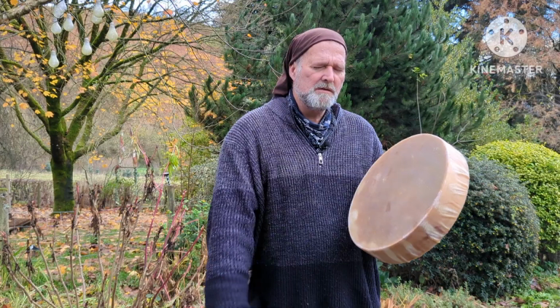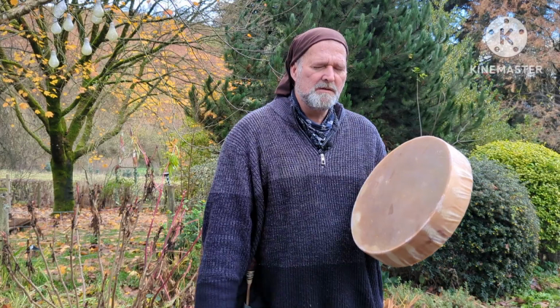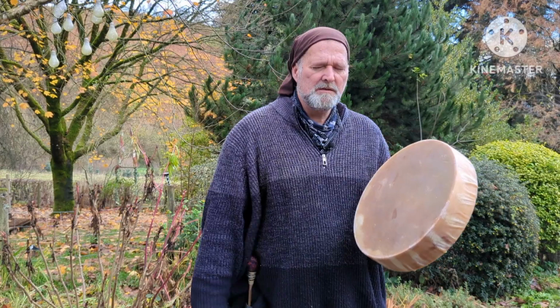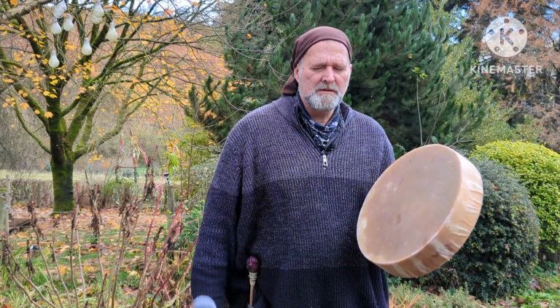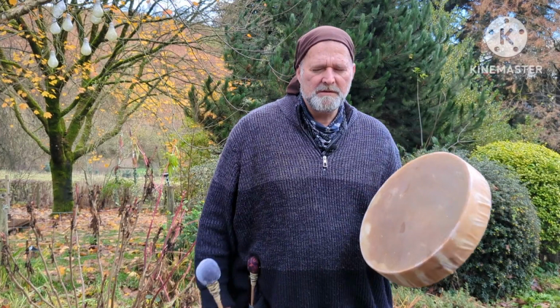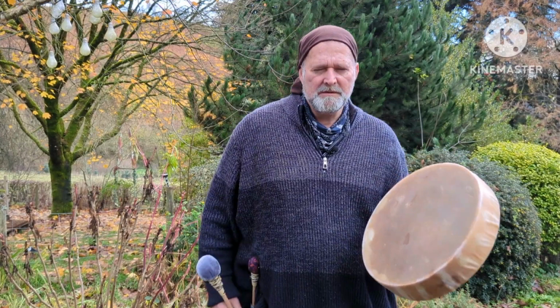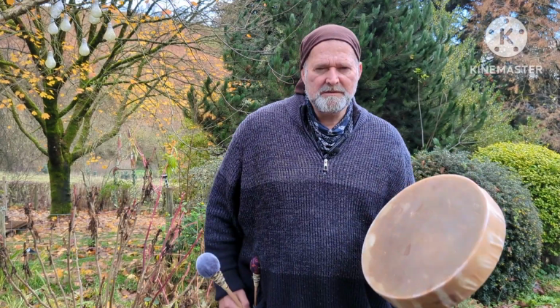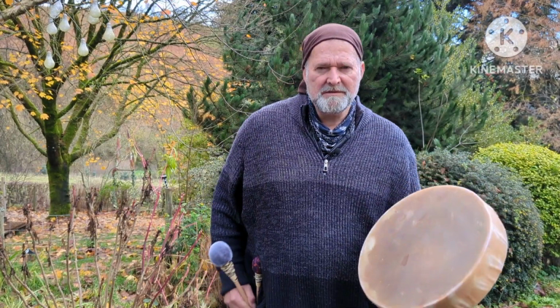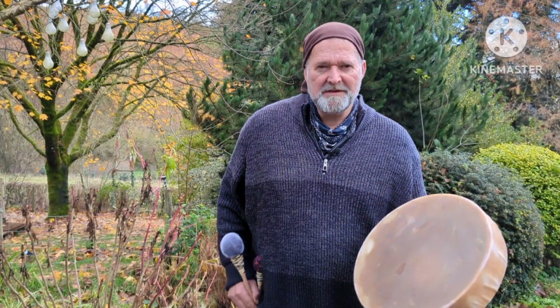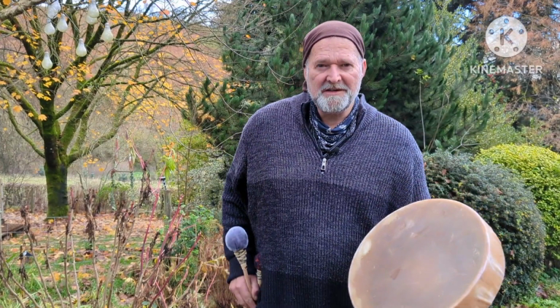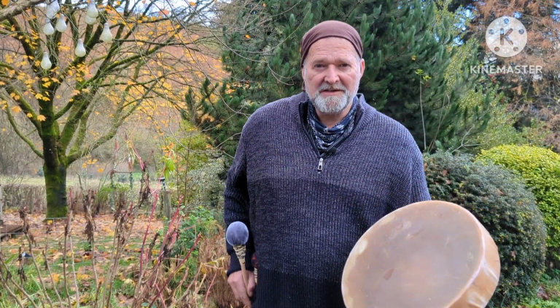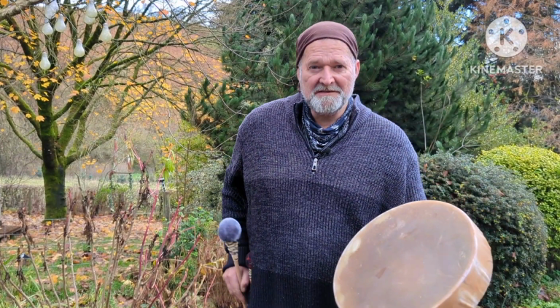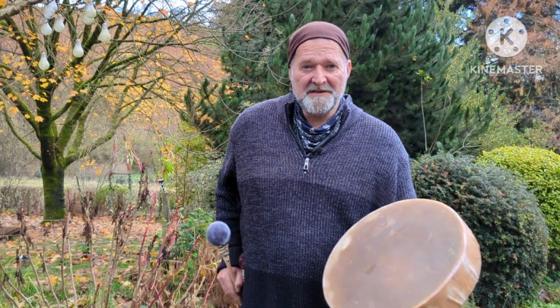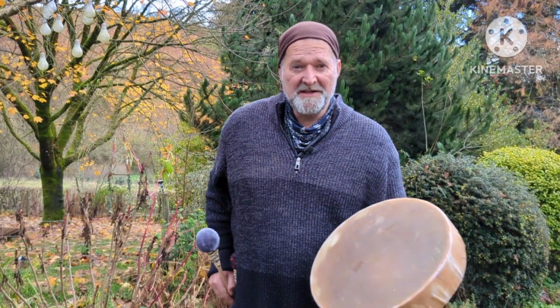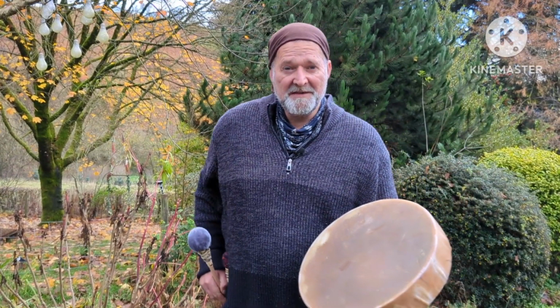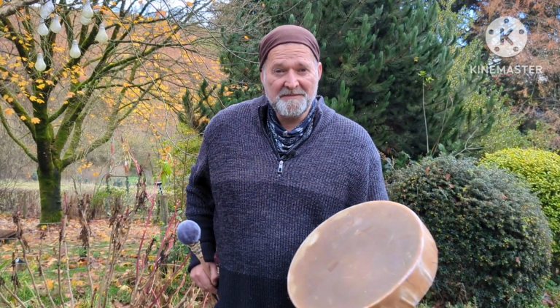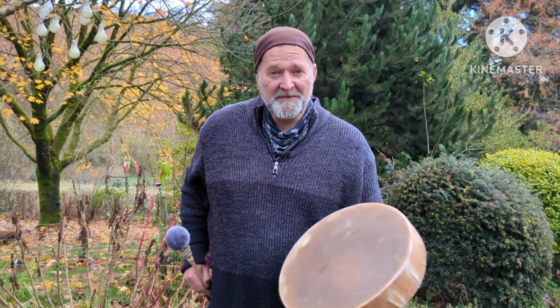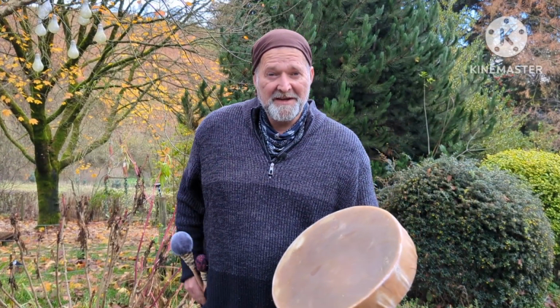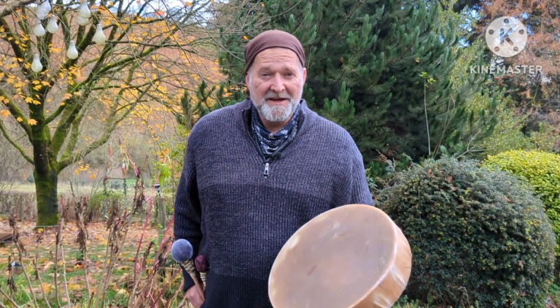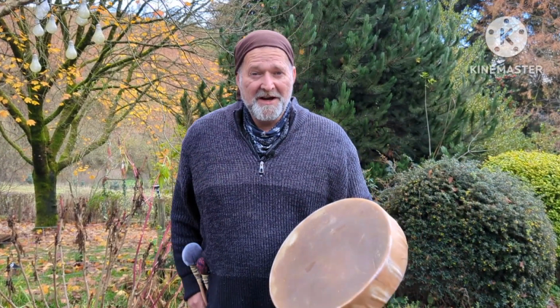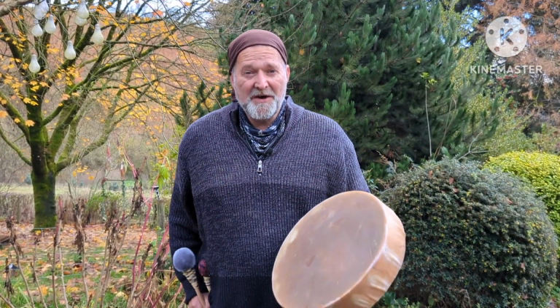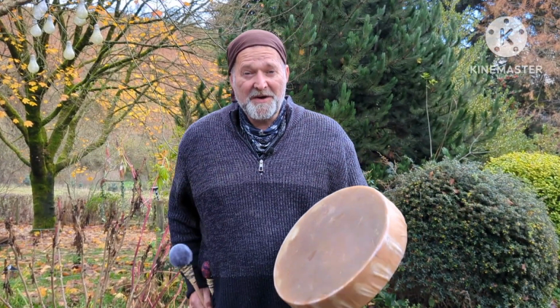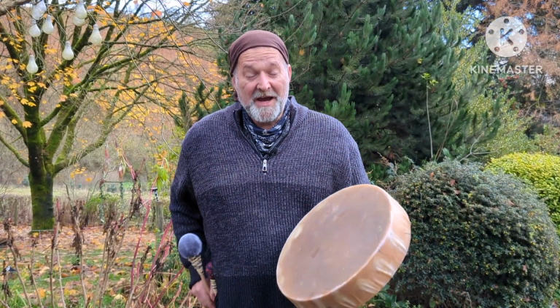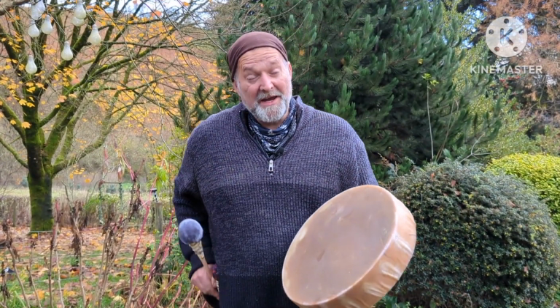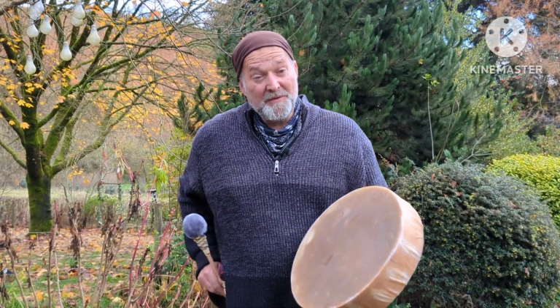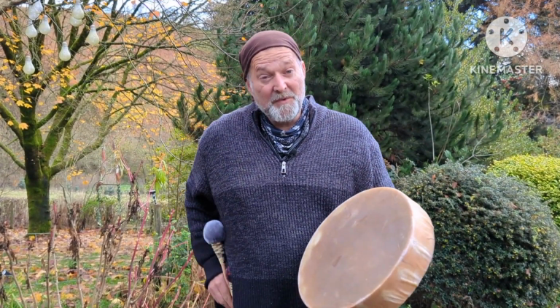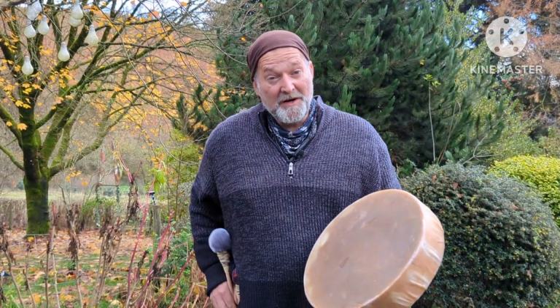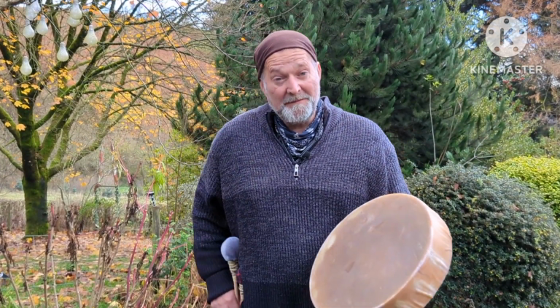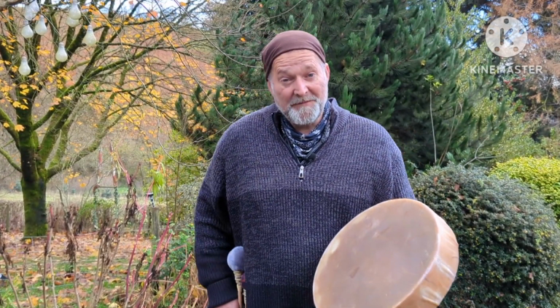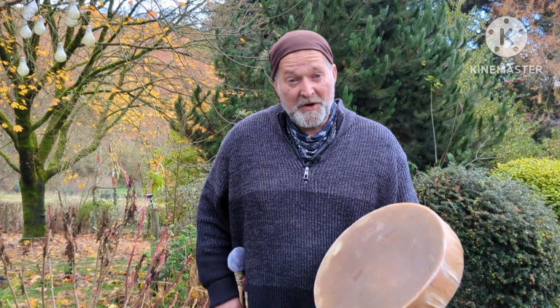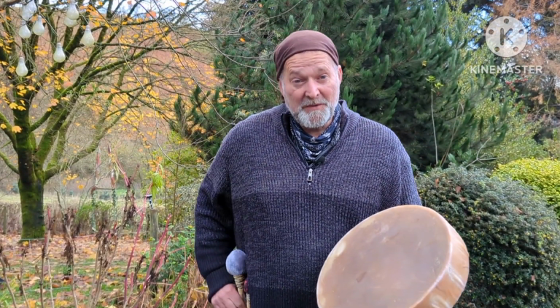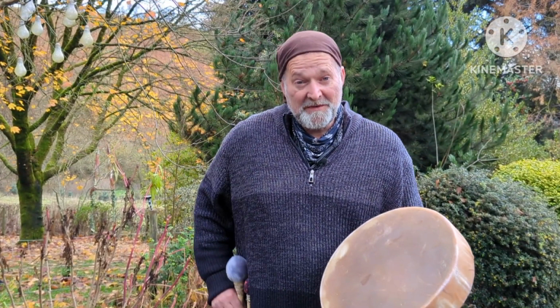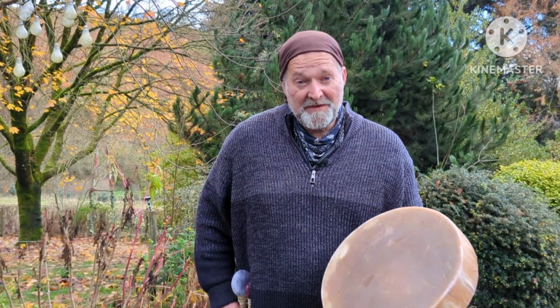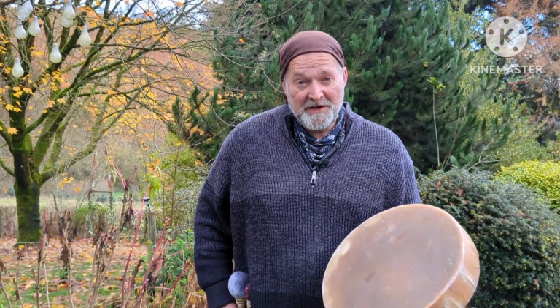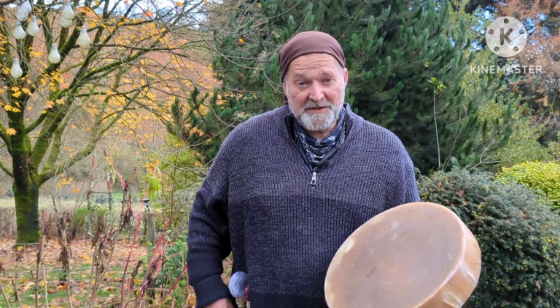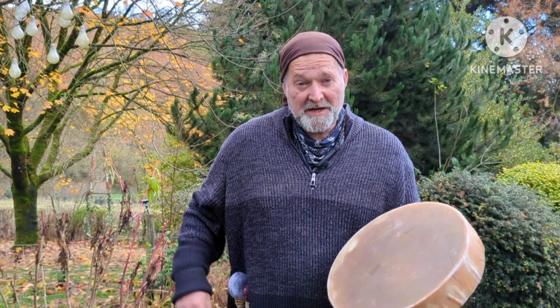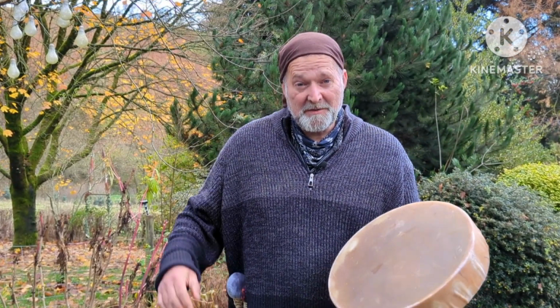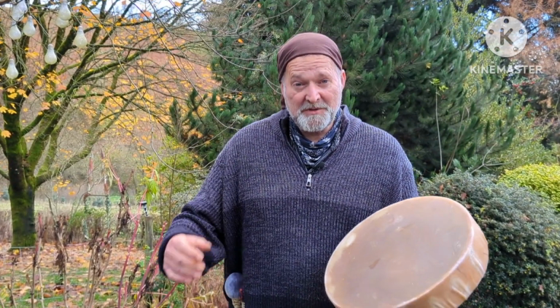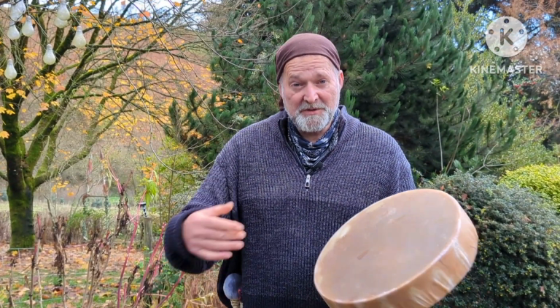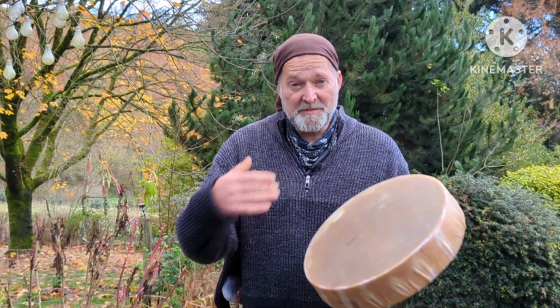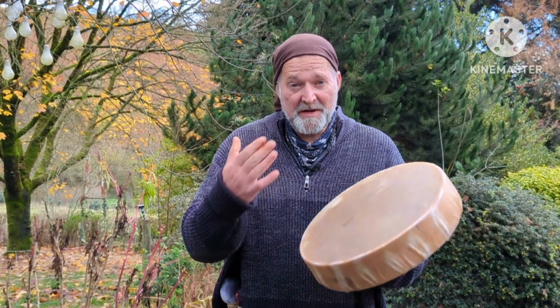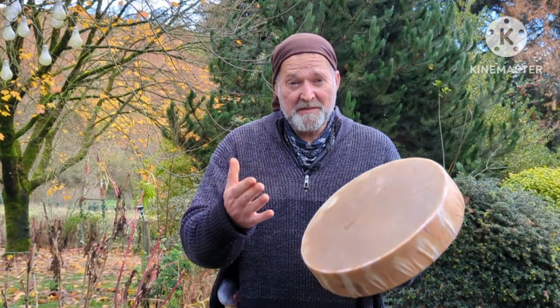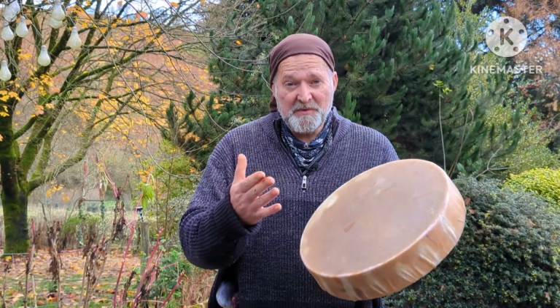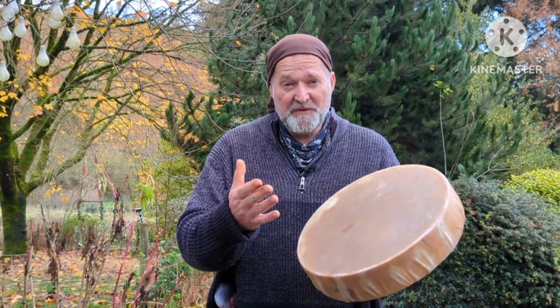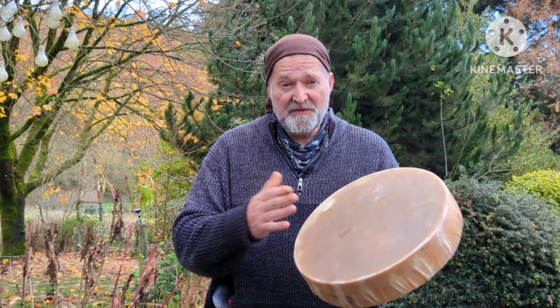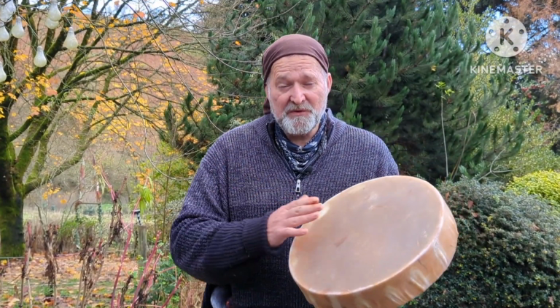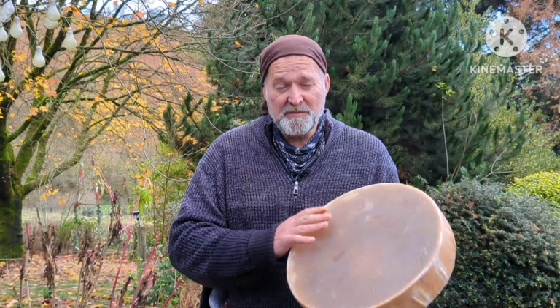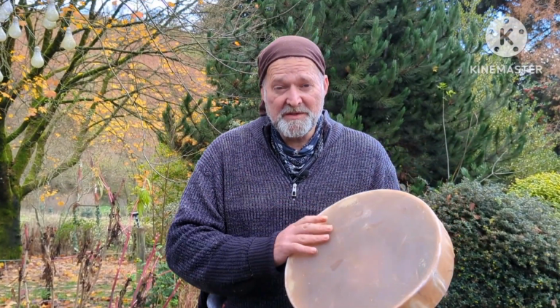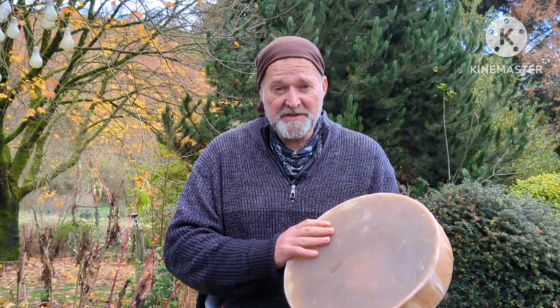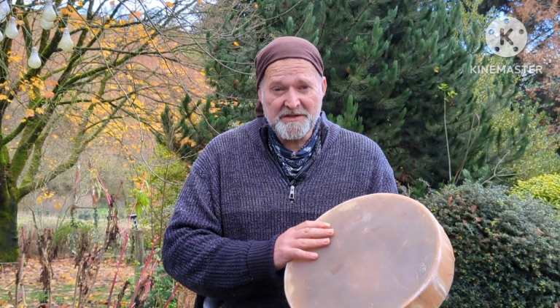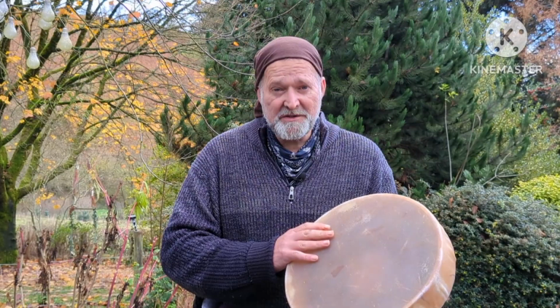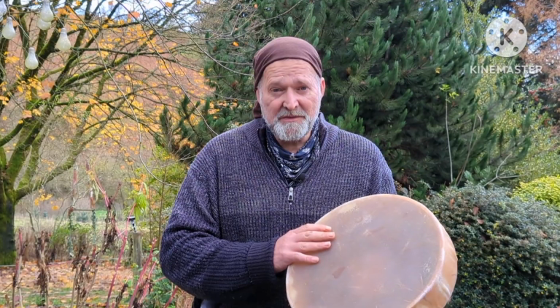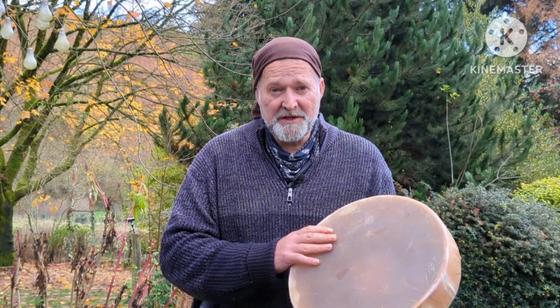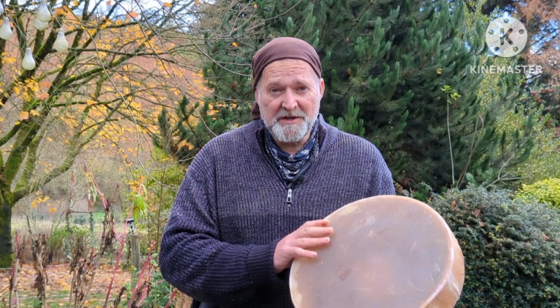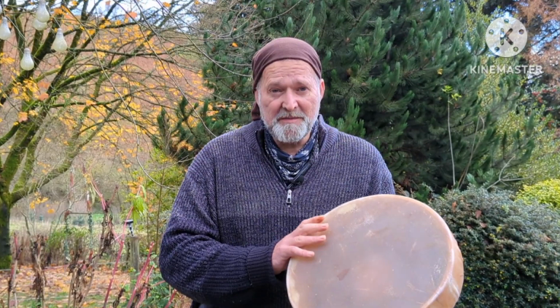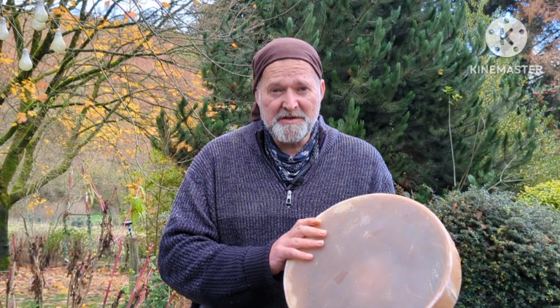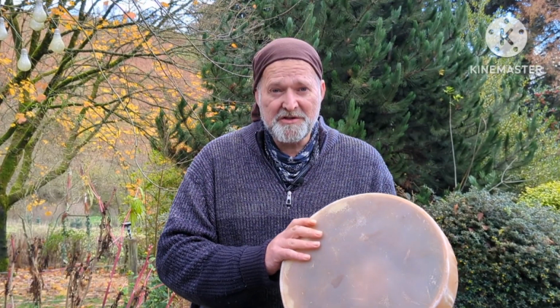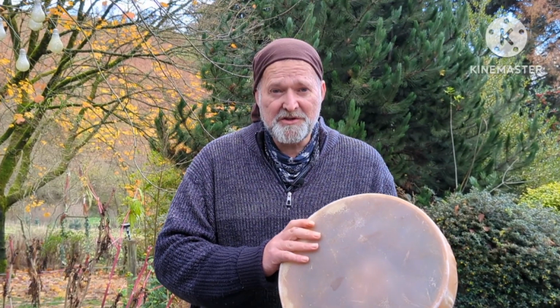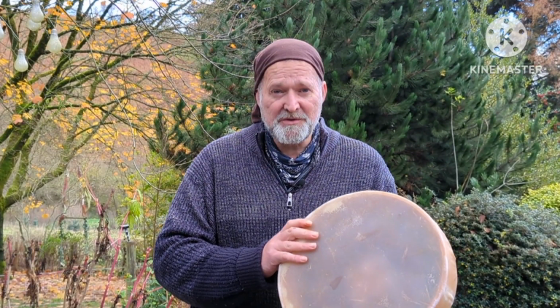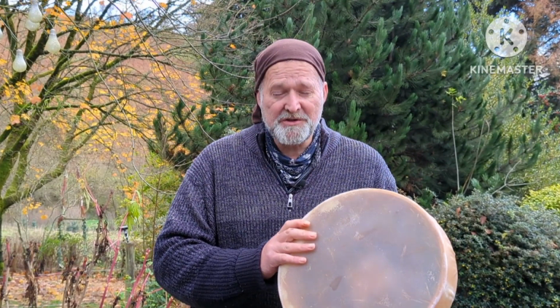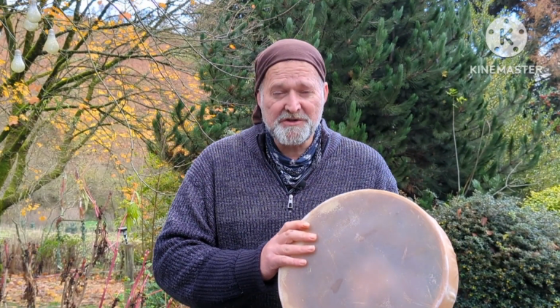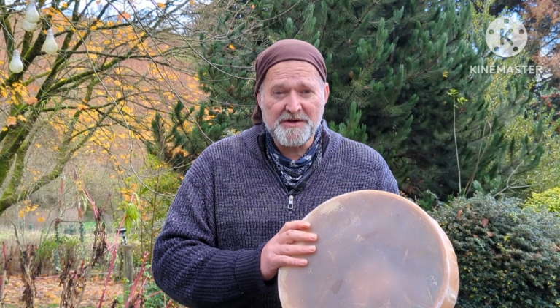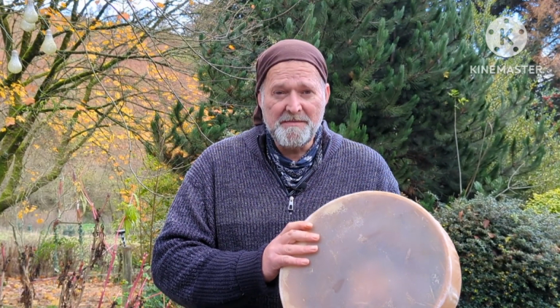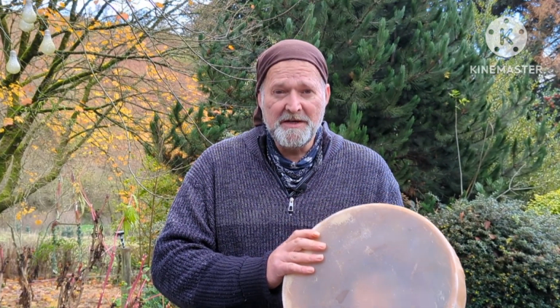[Drum played with softer beater.] Lovely. Okay, well I hope the video has helped you to make a more informed decision when you're coming to choose your drum.